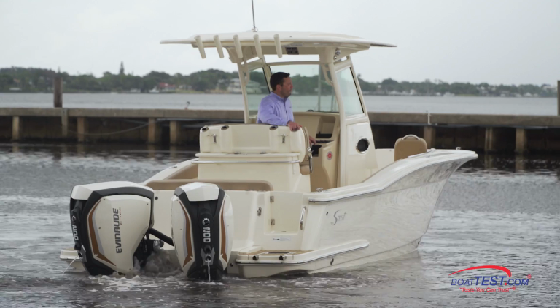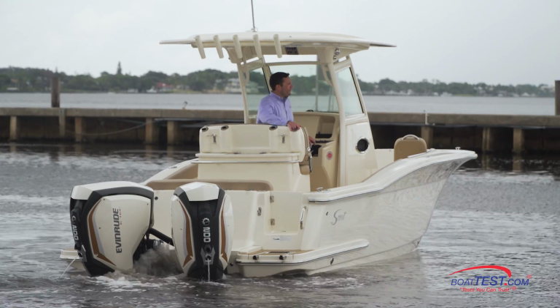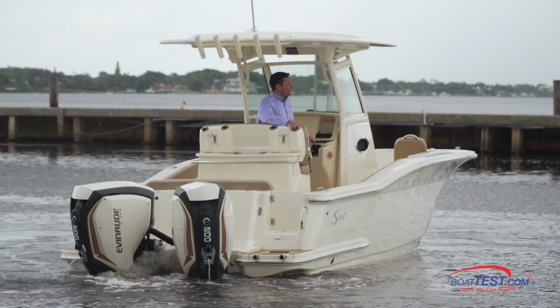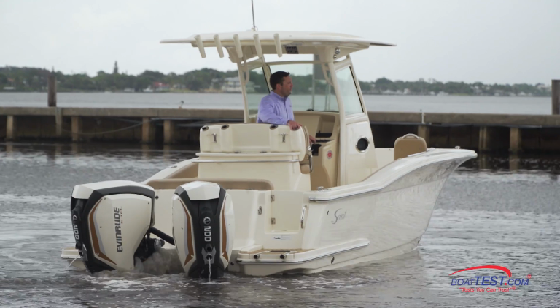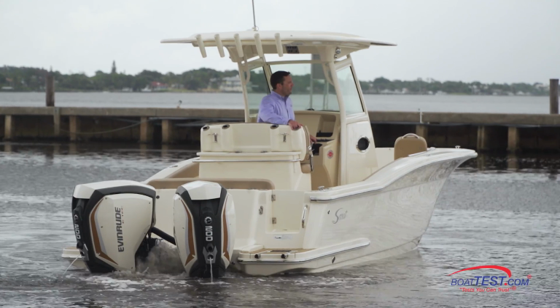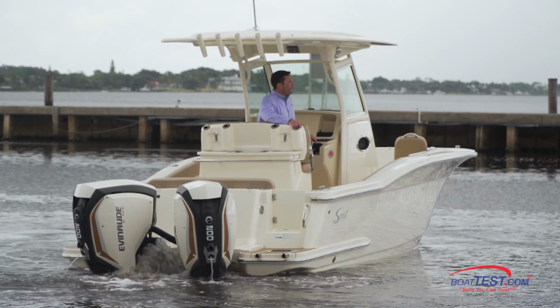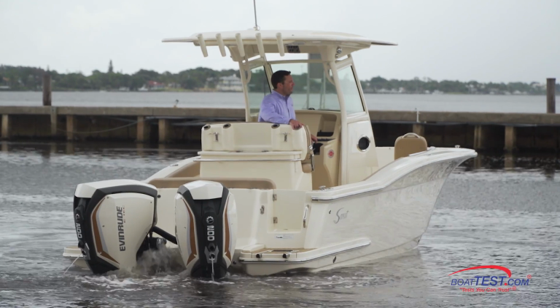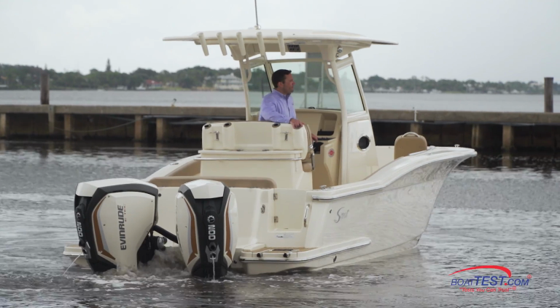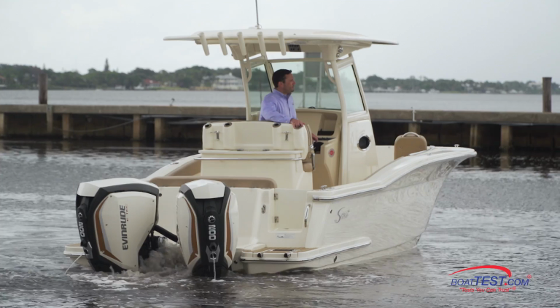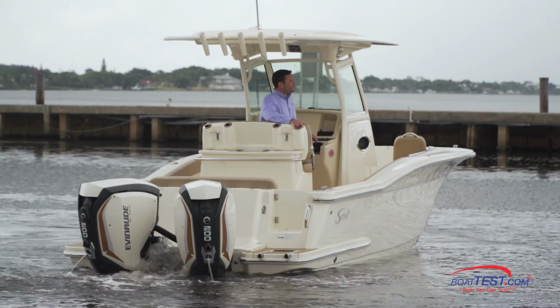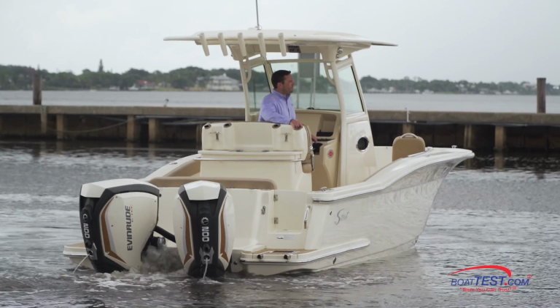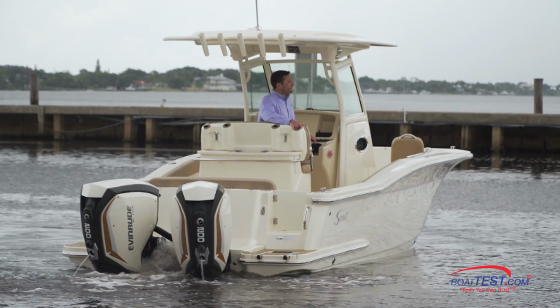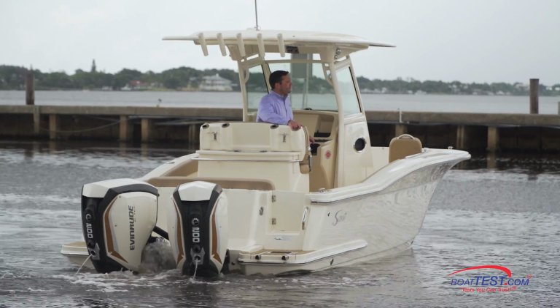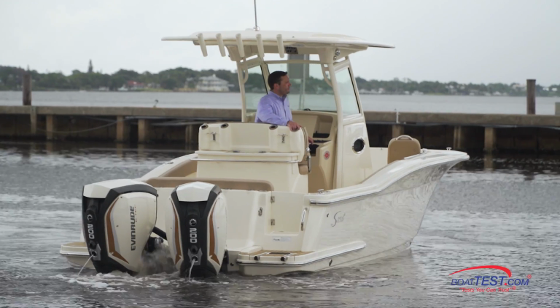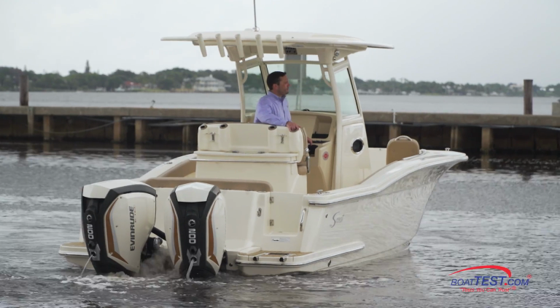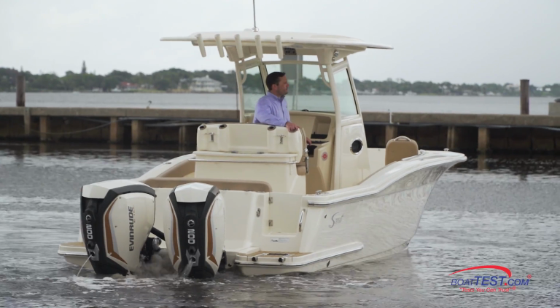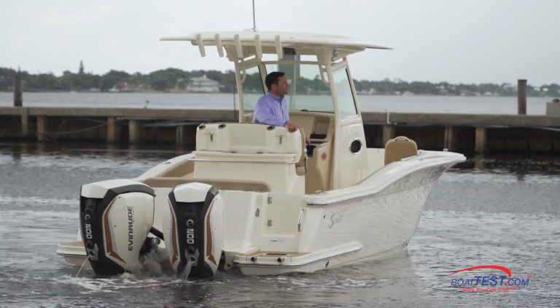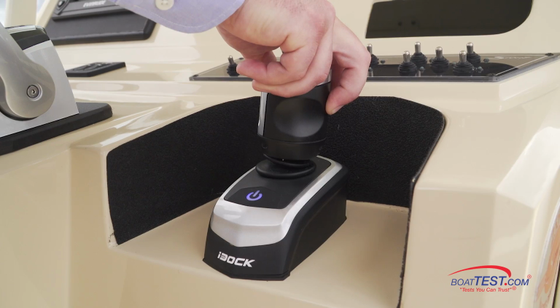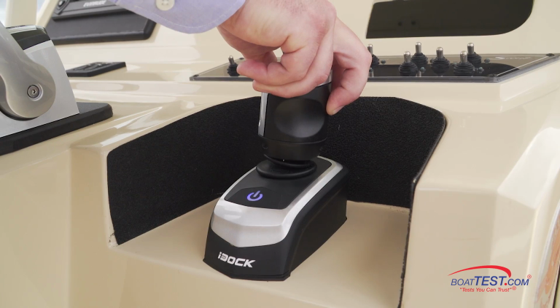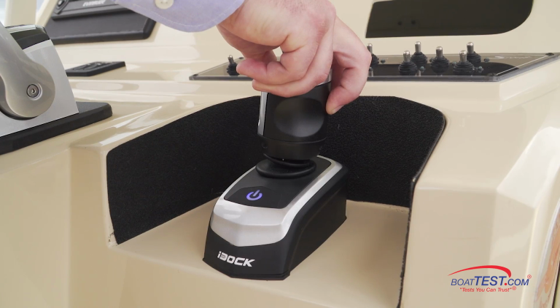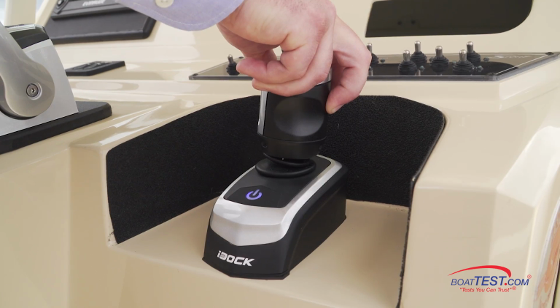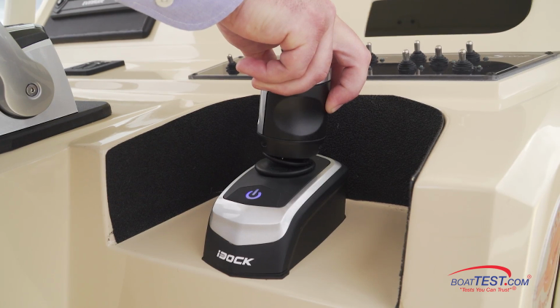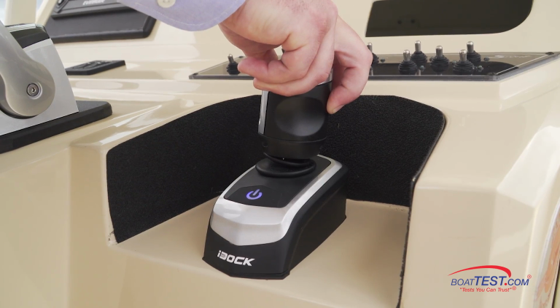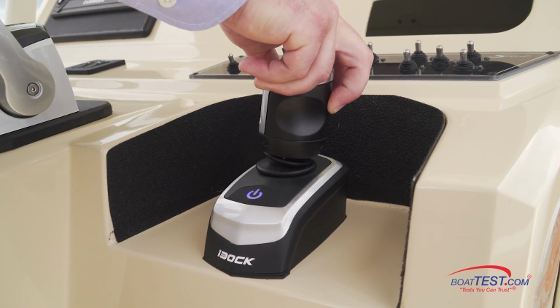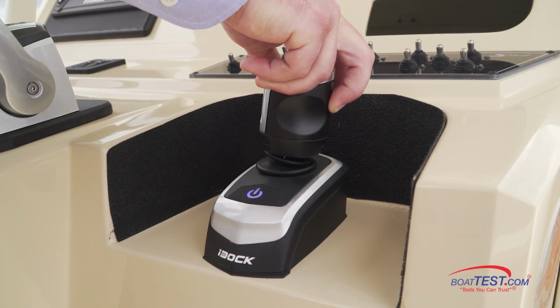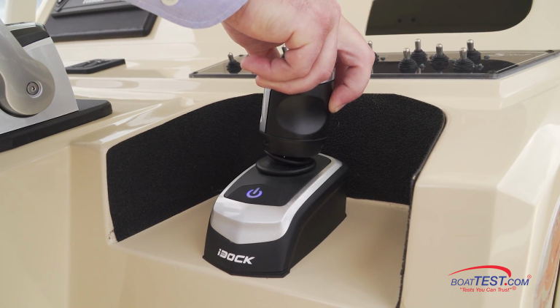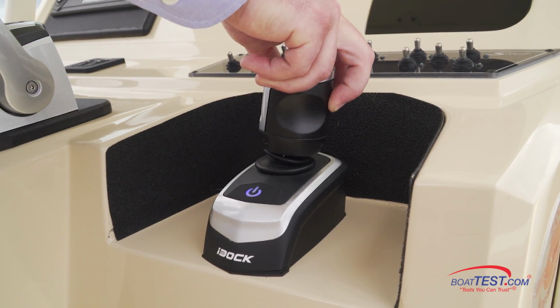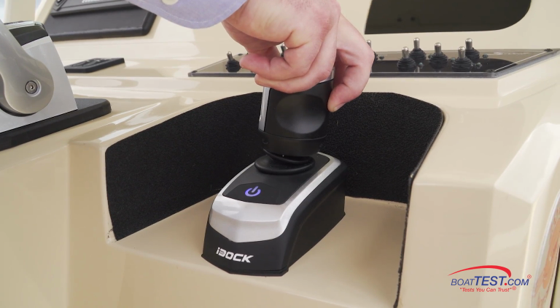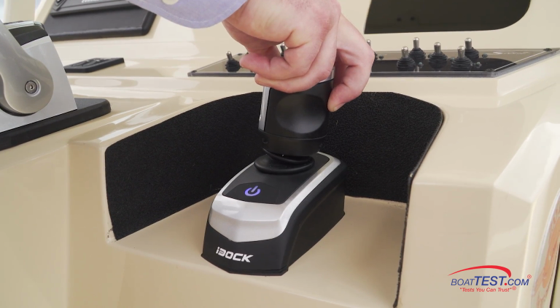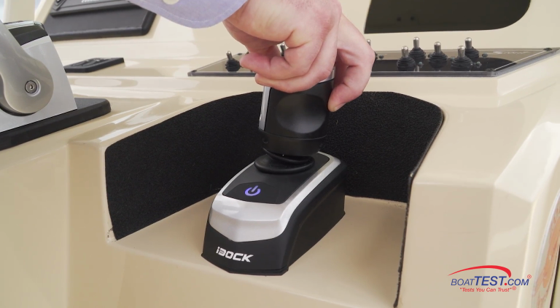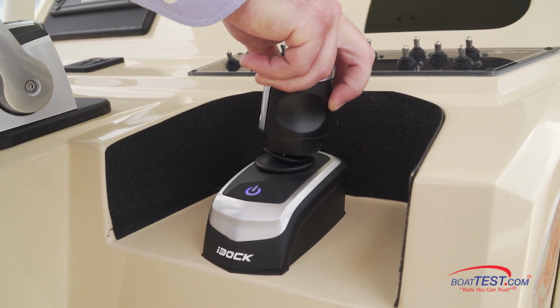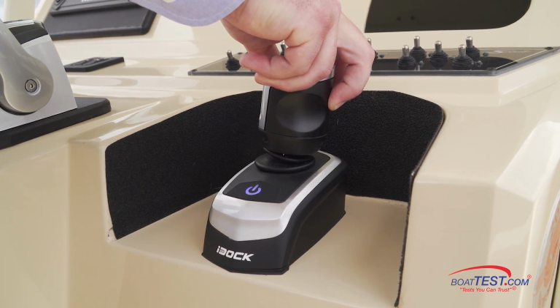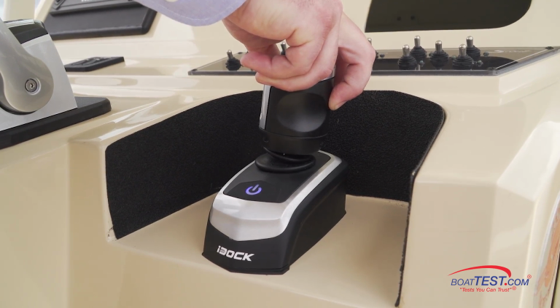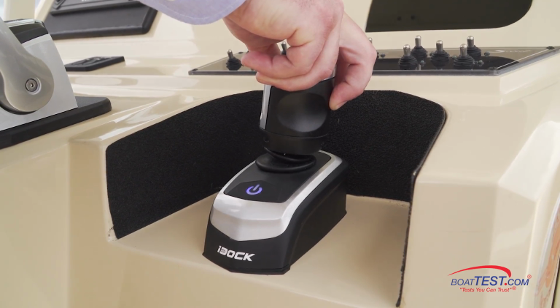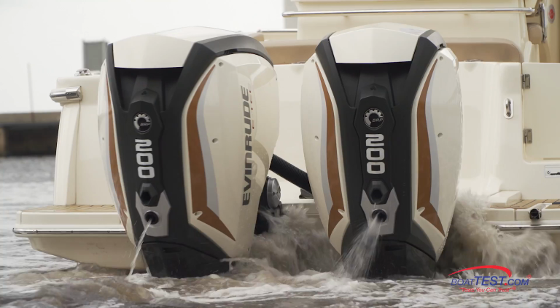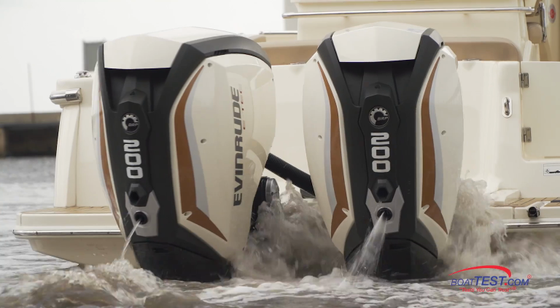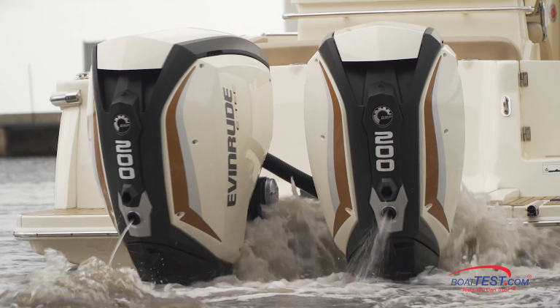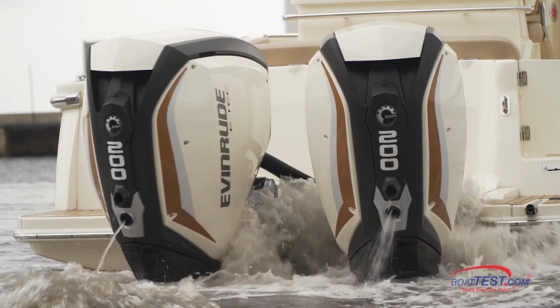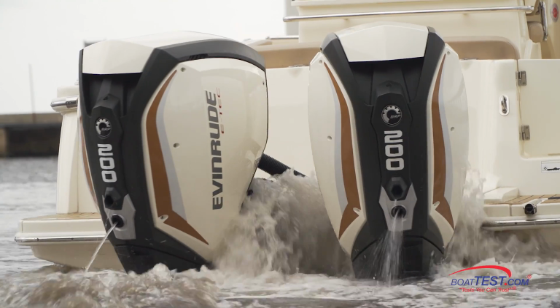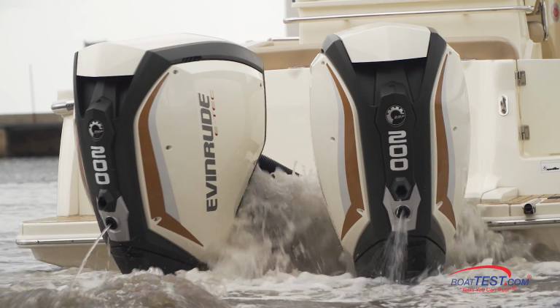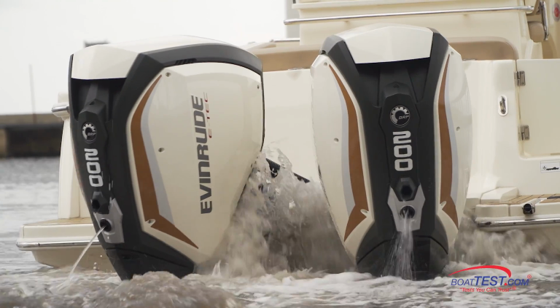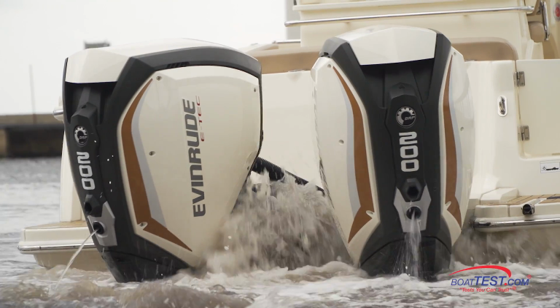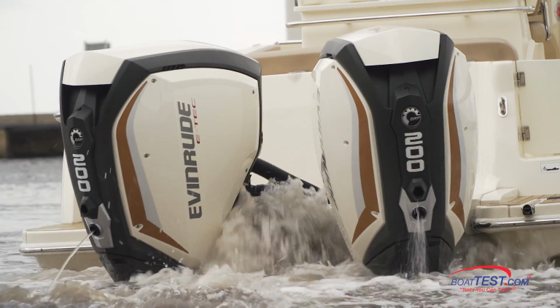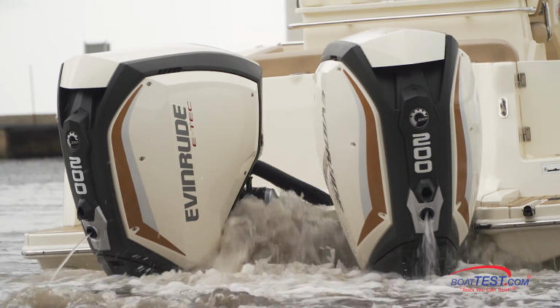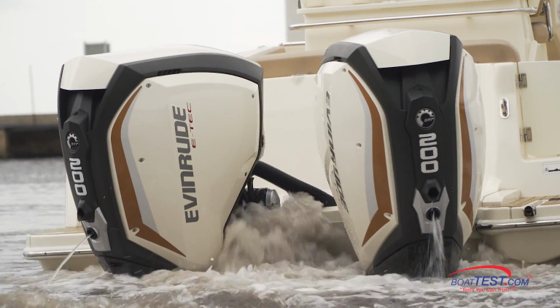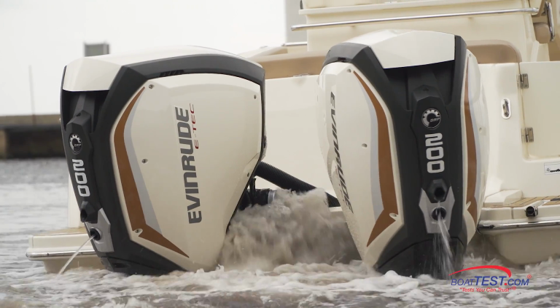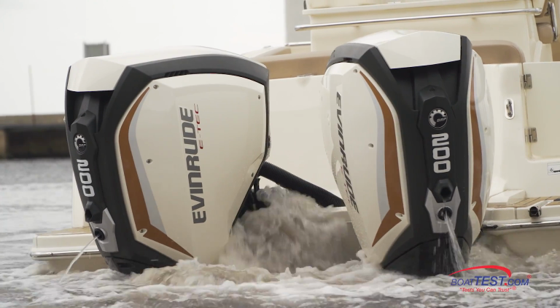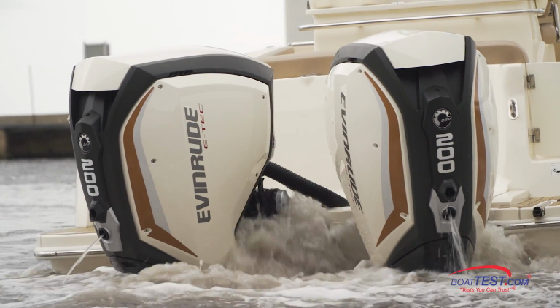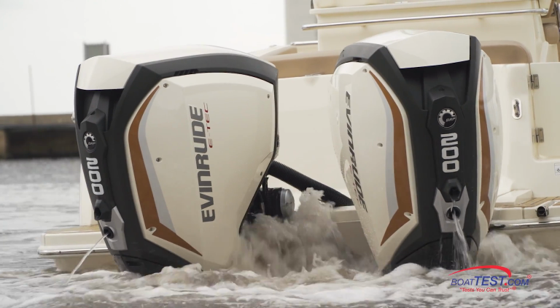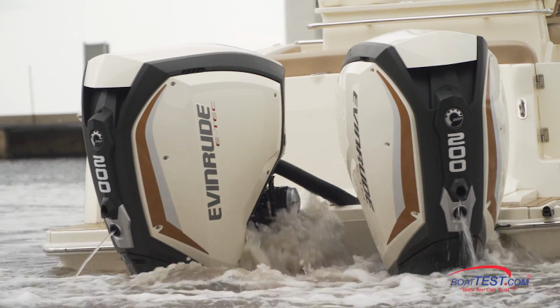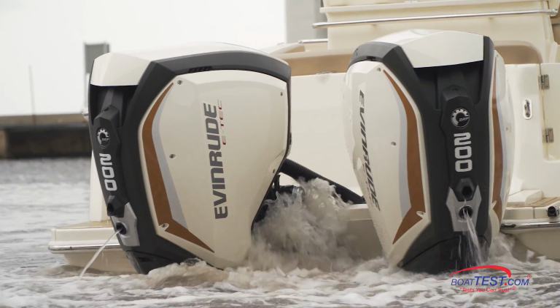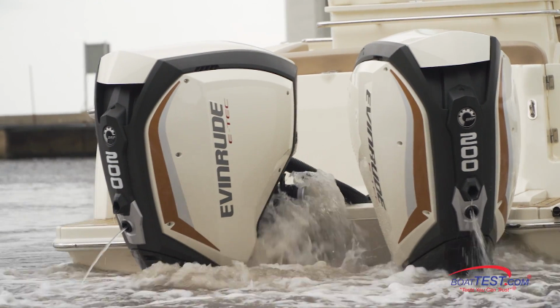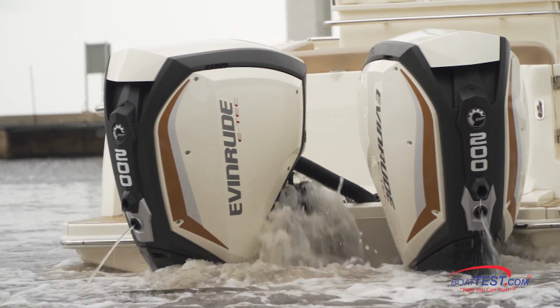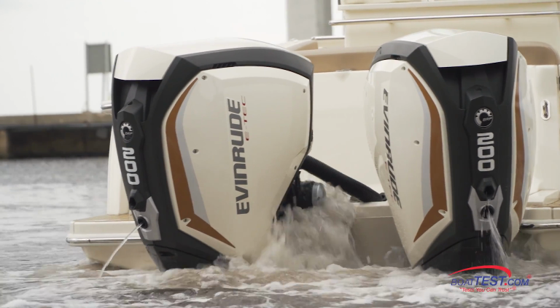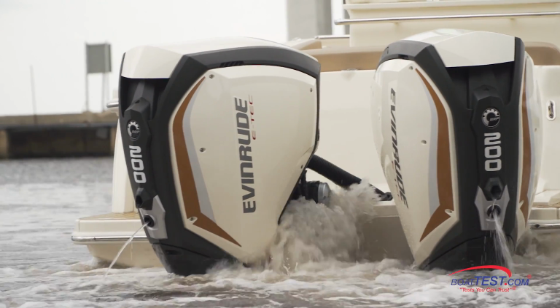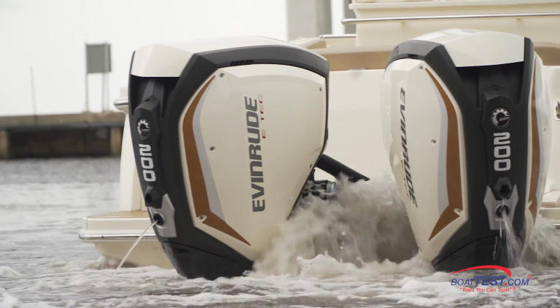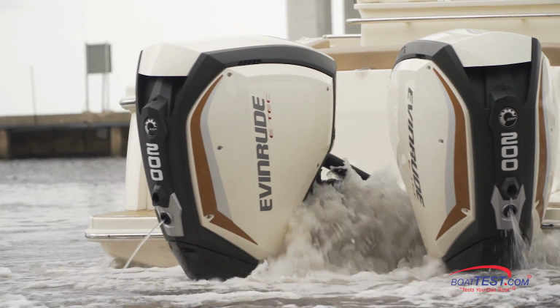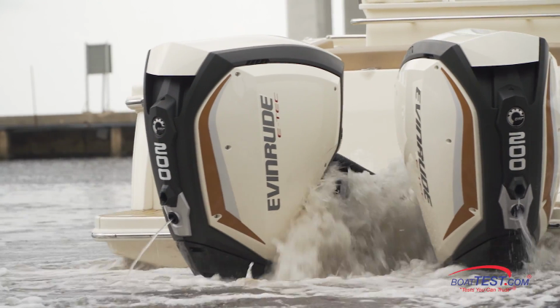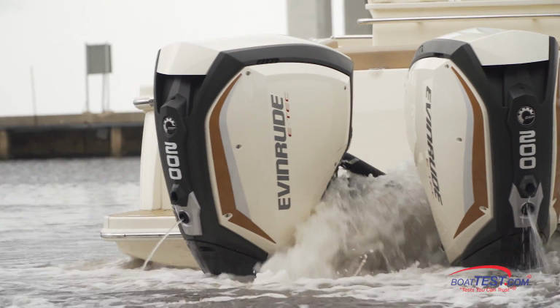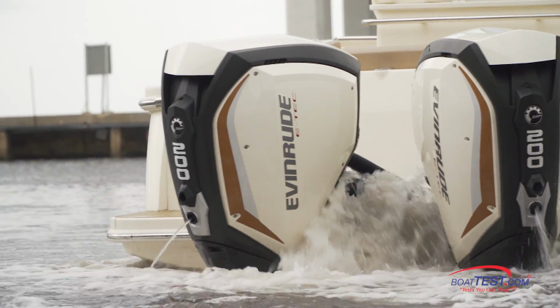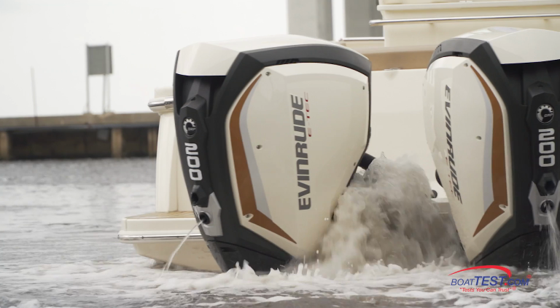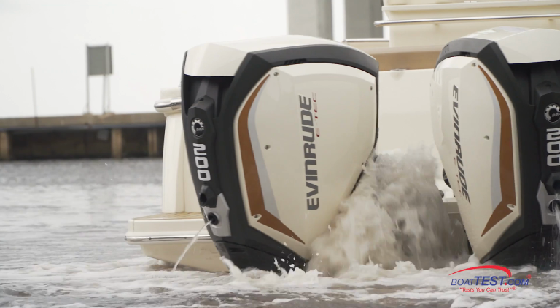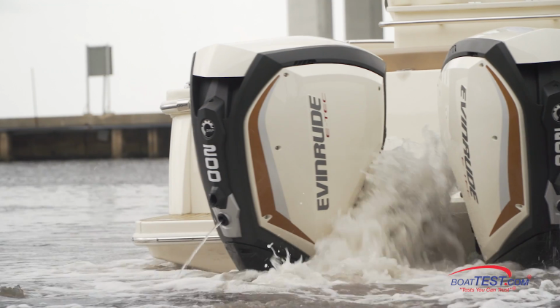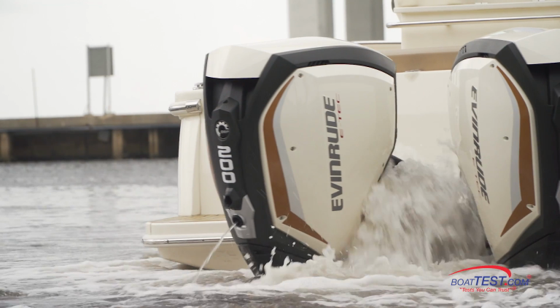And that's our look at the all-new Evinrude i-Doc joystick system. For BoatTest.com, I'm Captain Steve. We'll see you on the water.